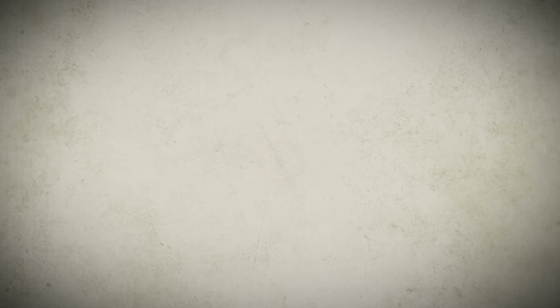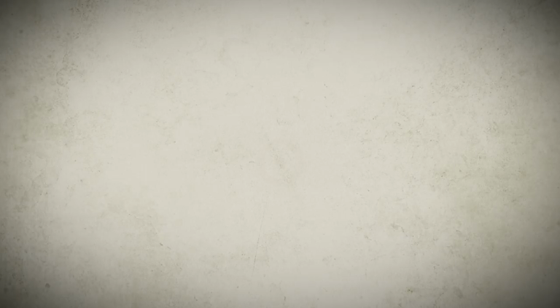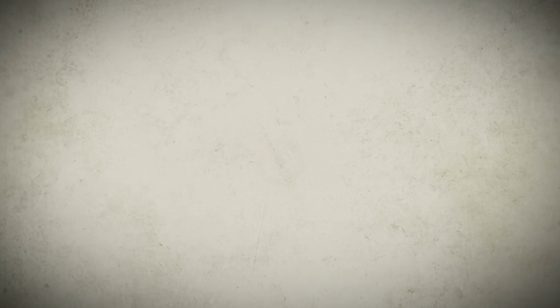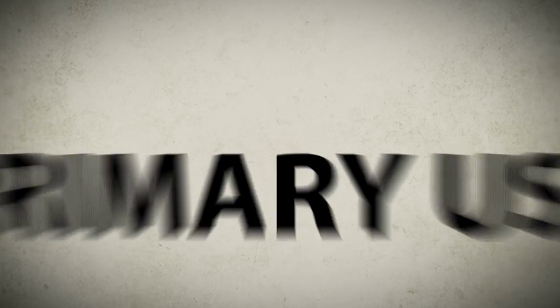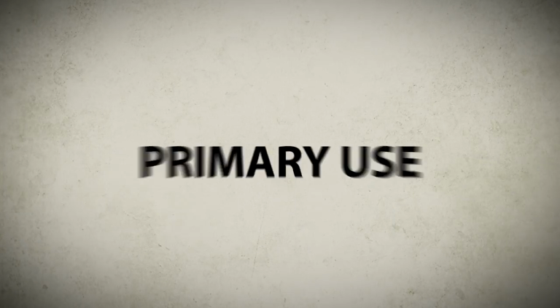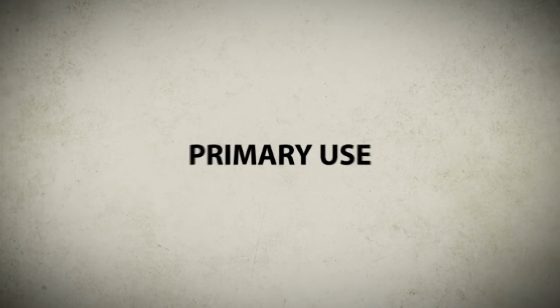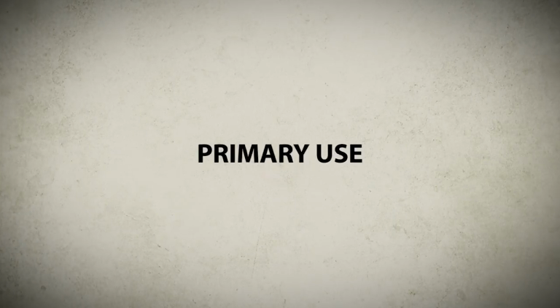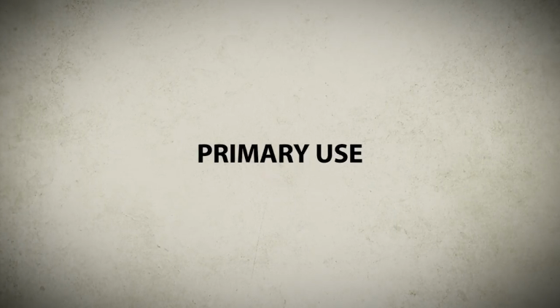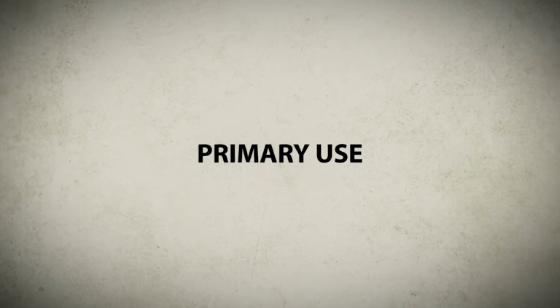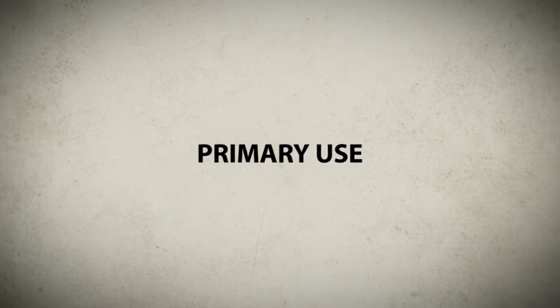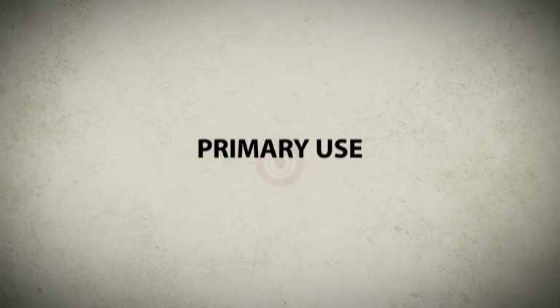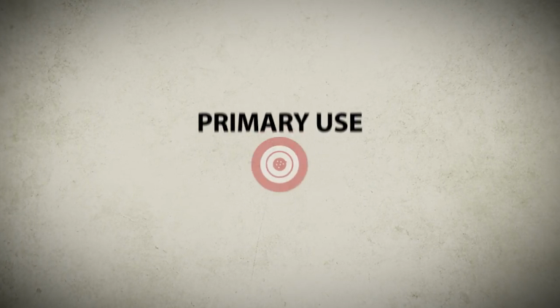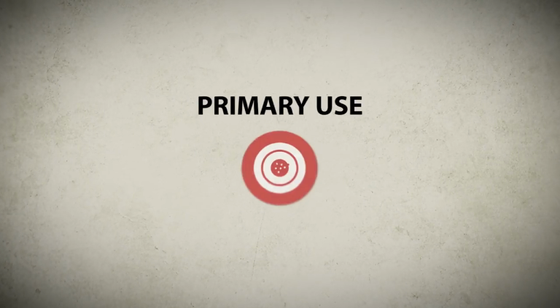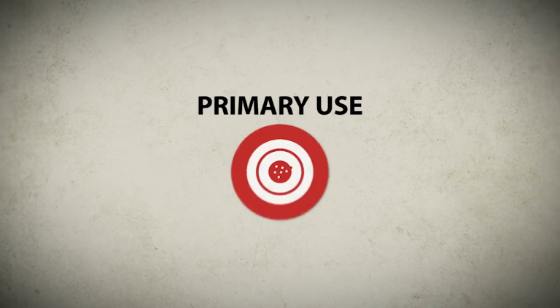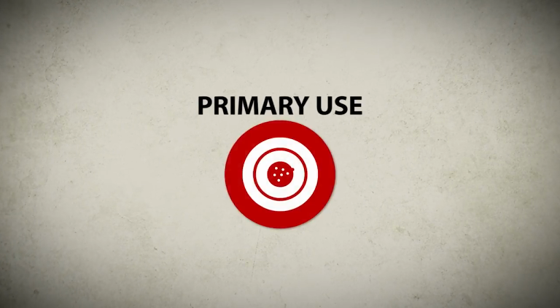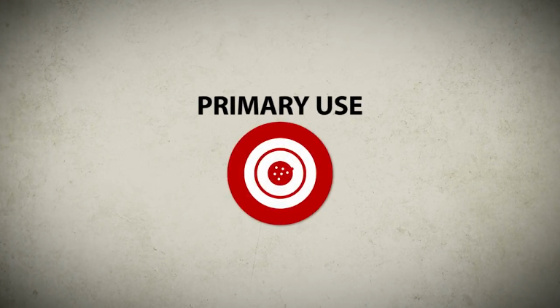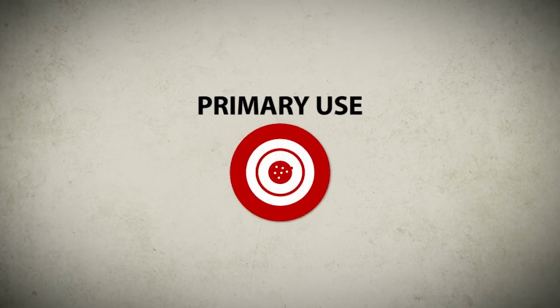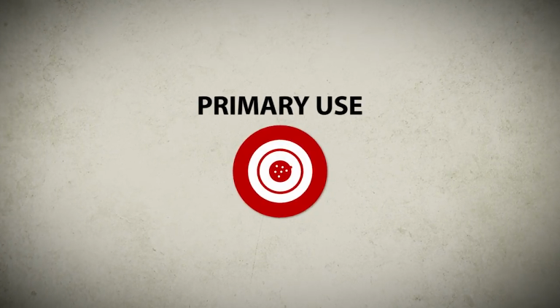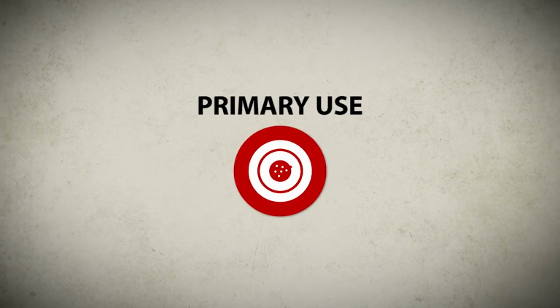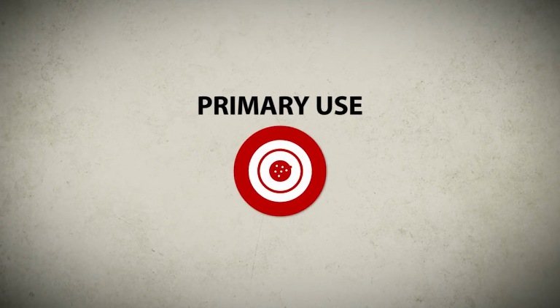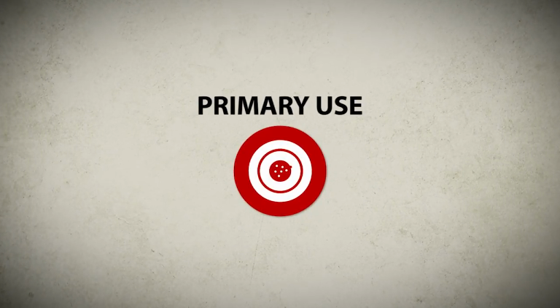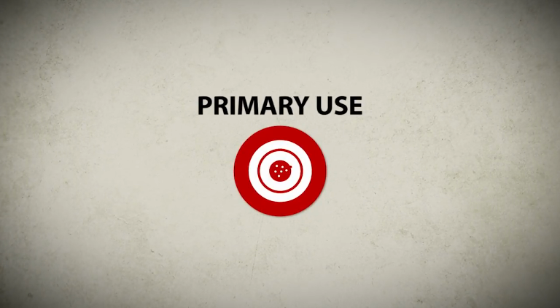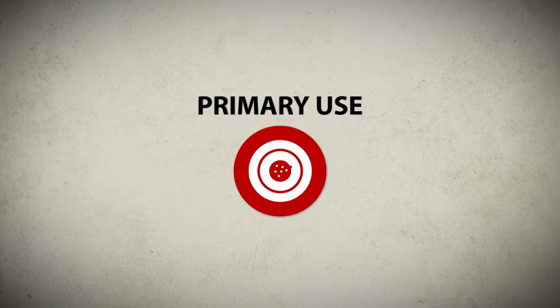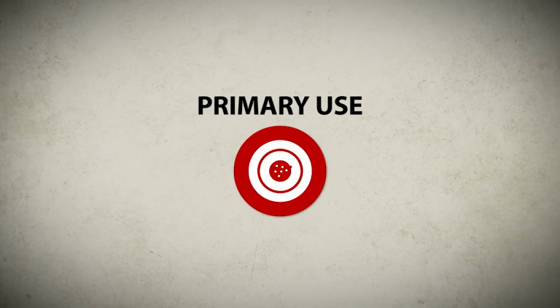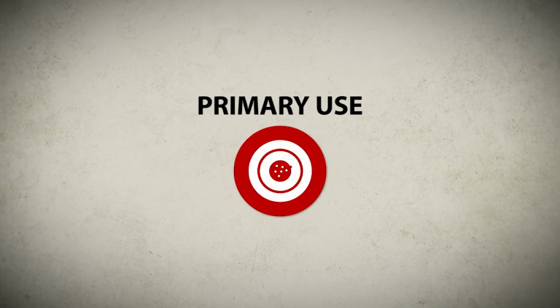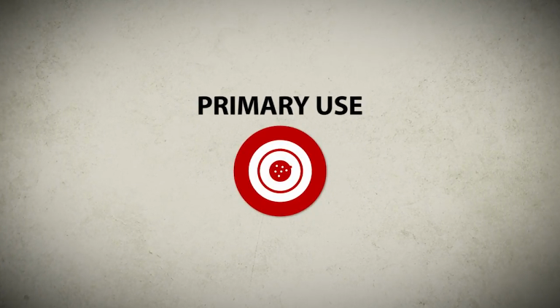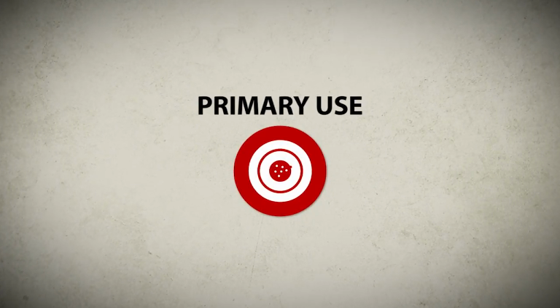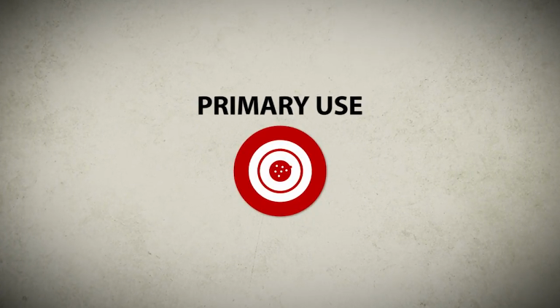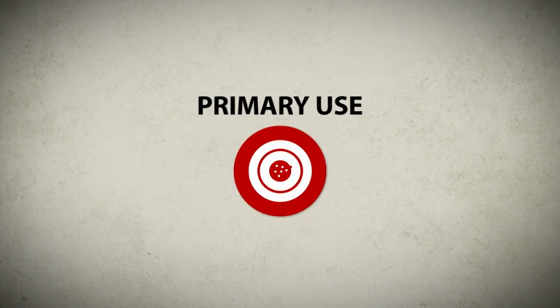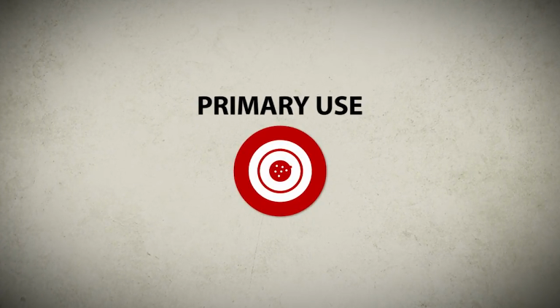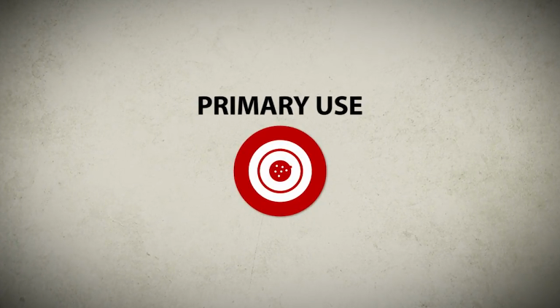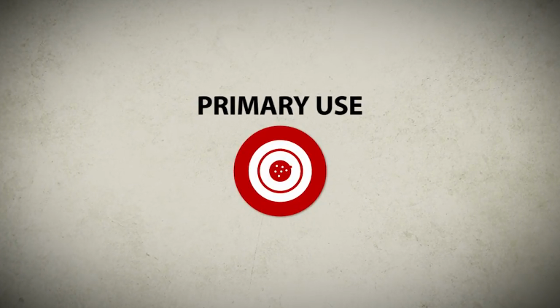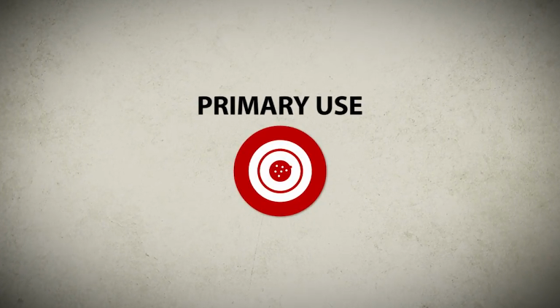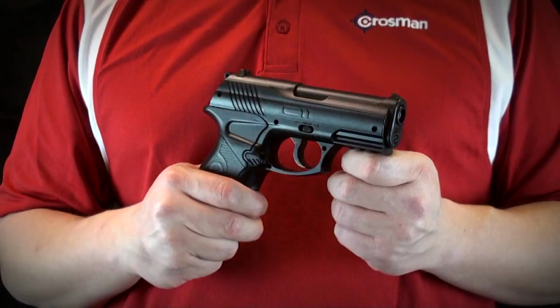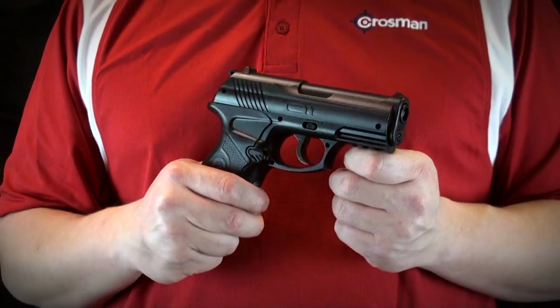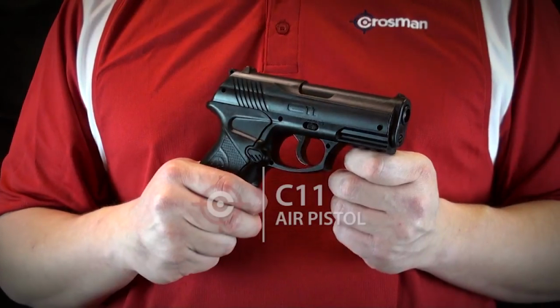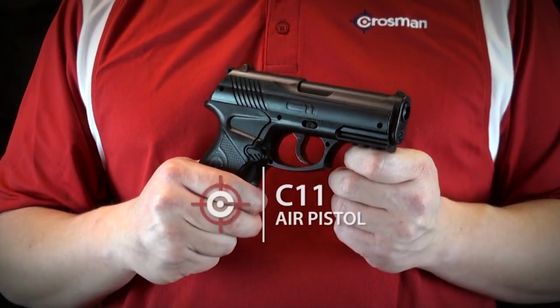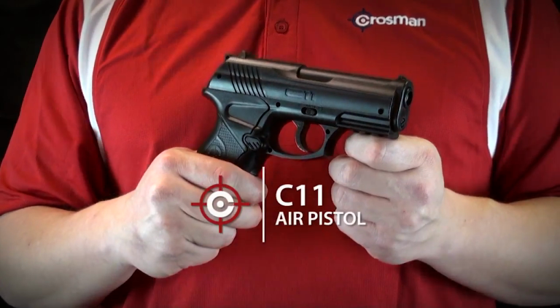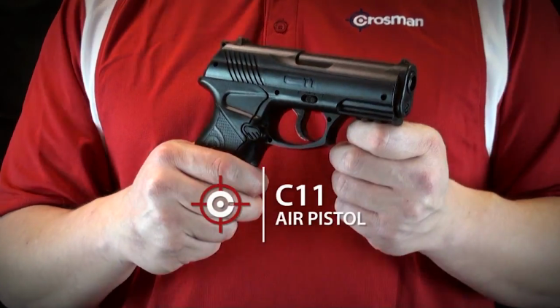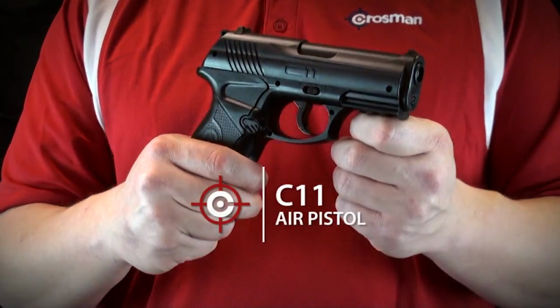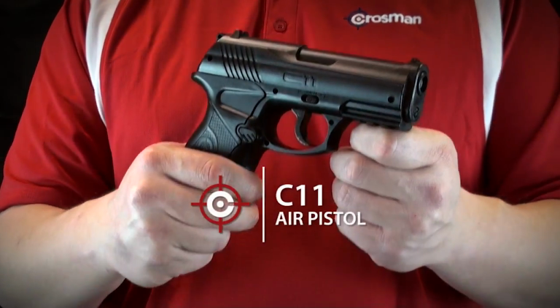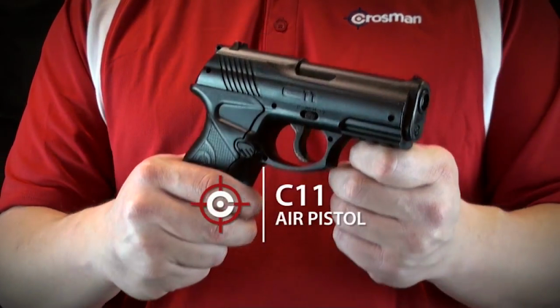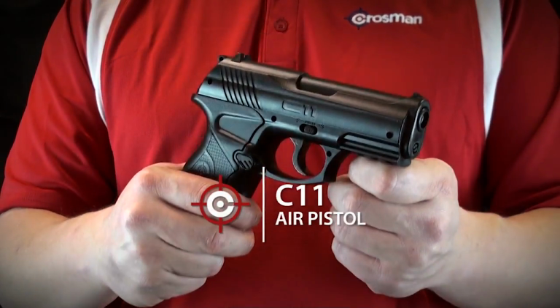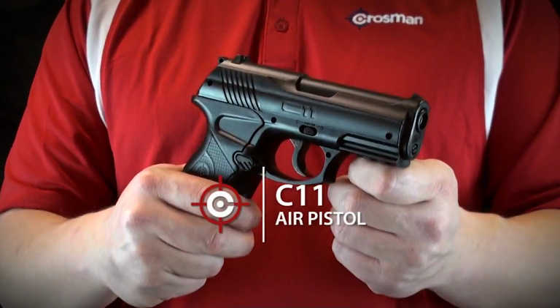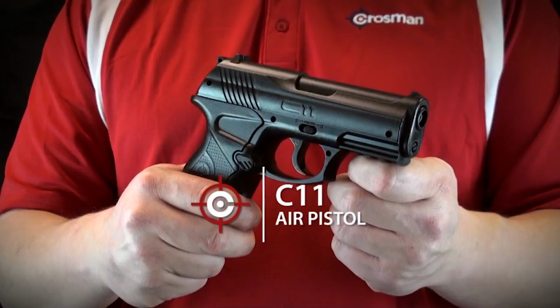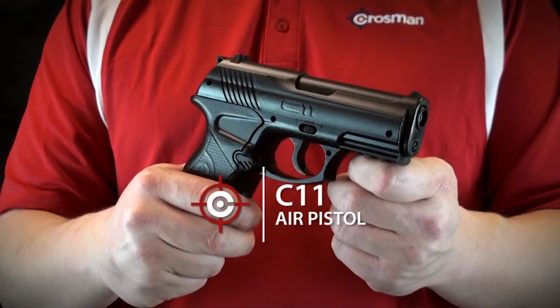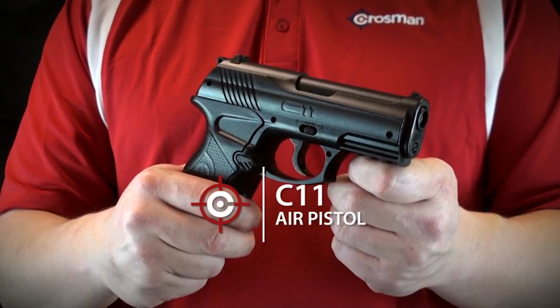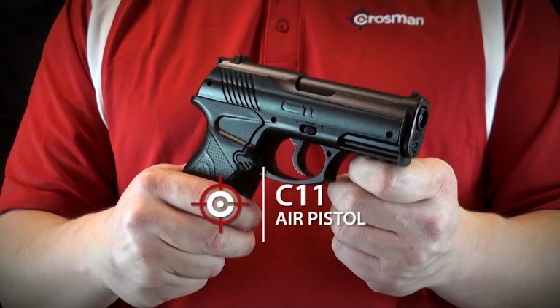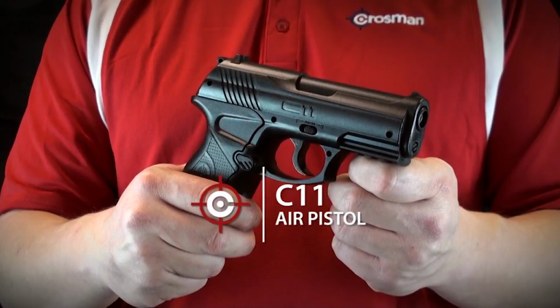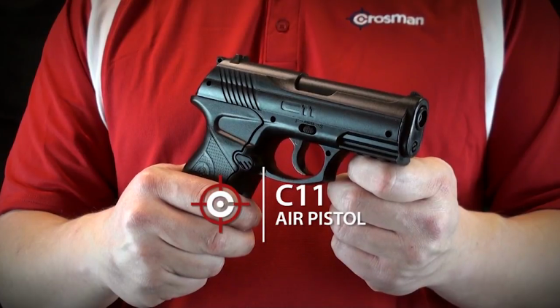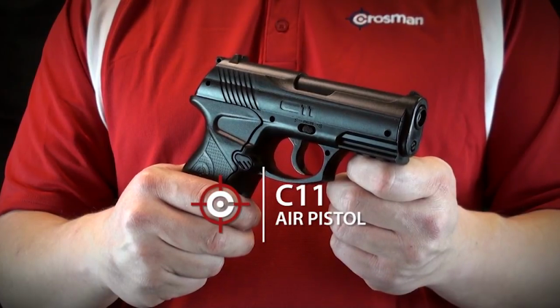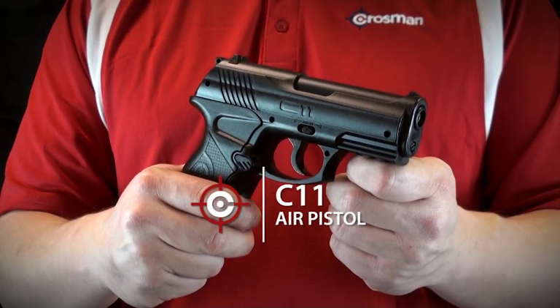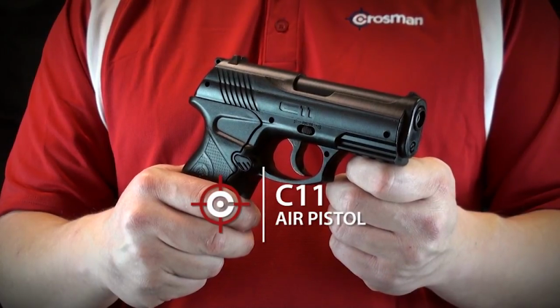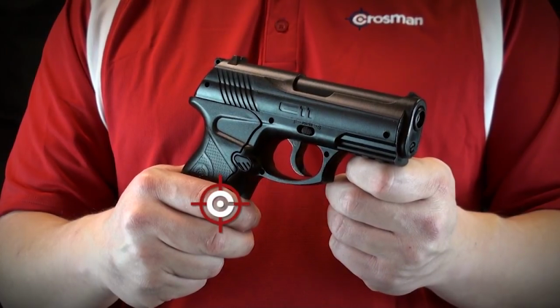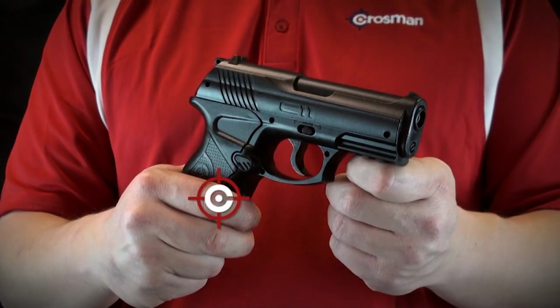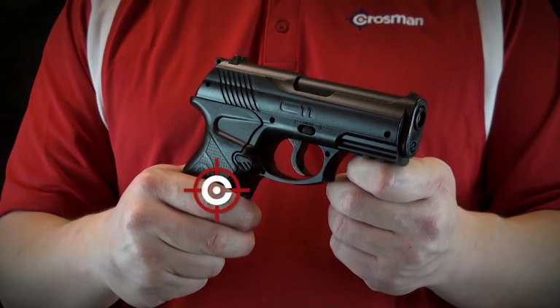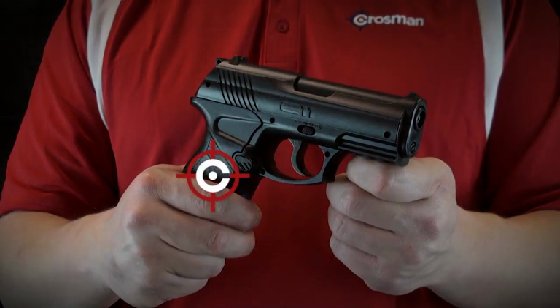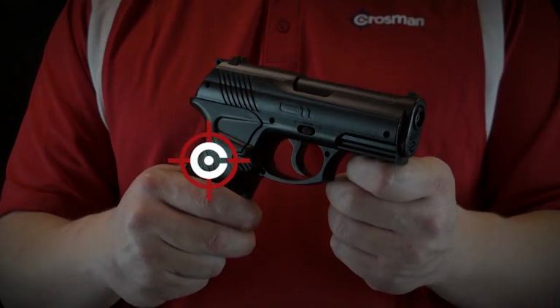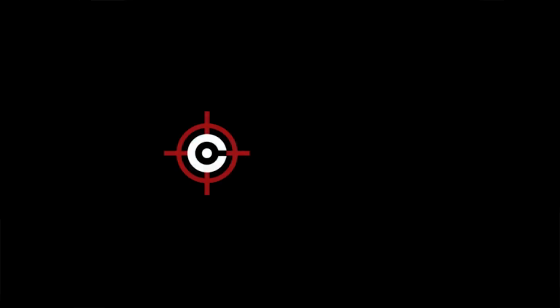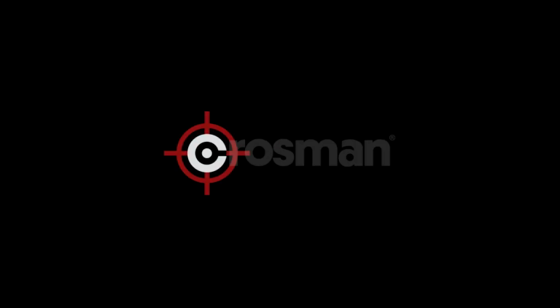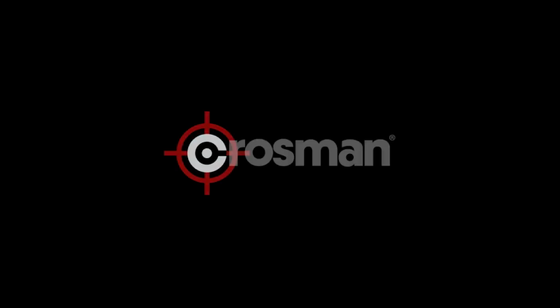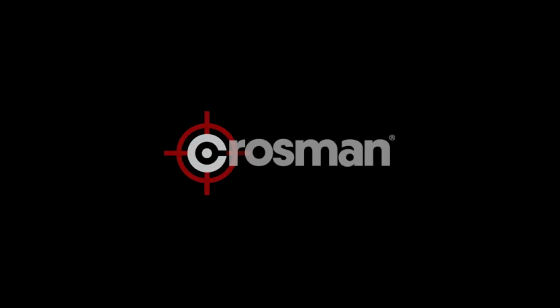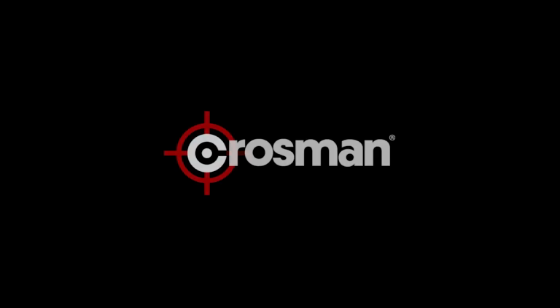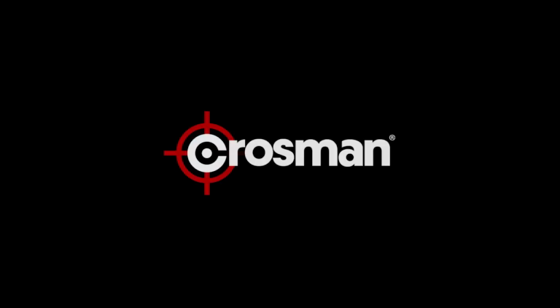It's great for backyard target shooting and clinking. Take it outside with the C11 pistol from Crosman.